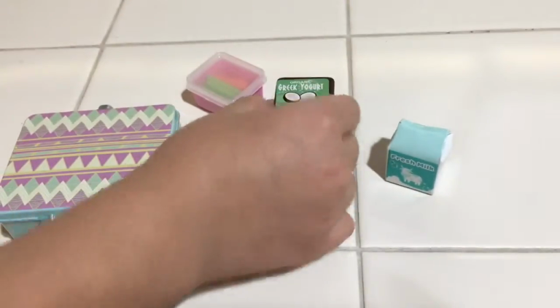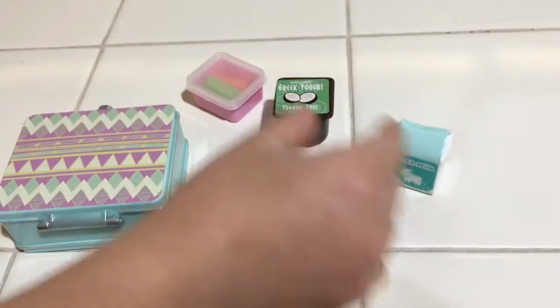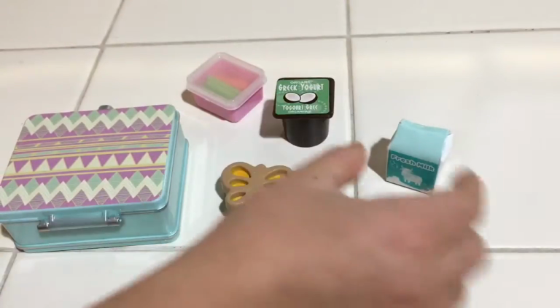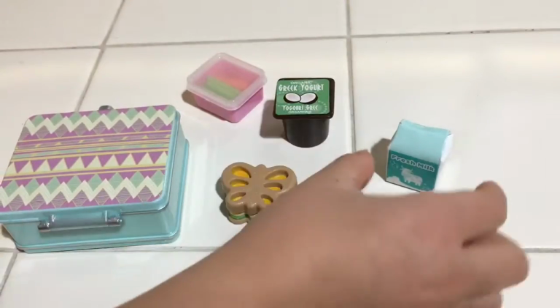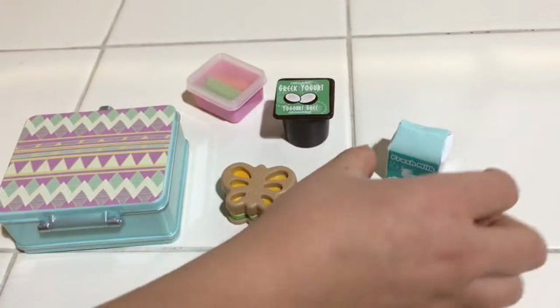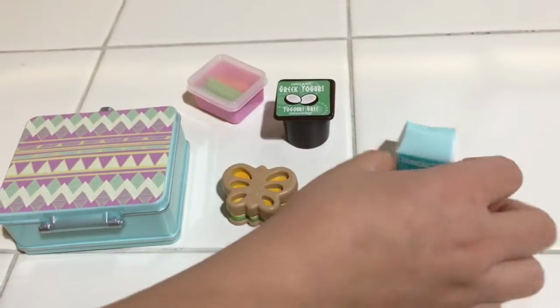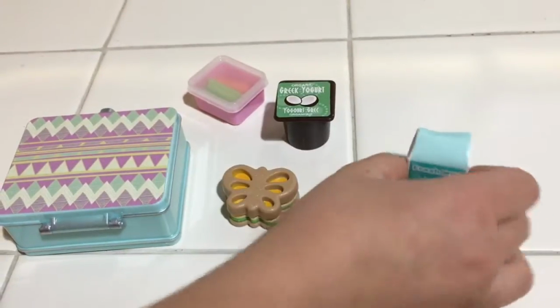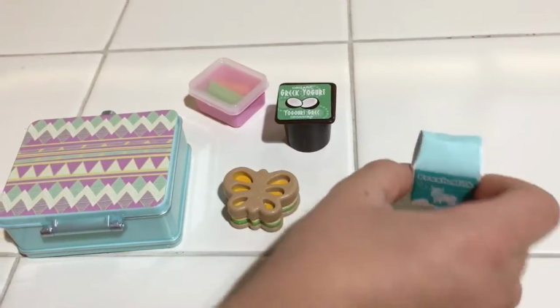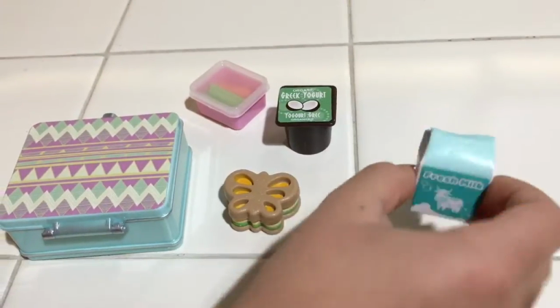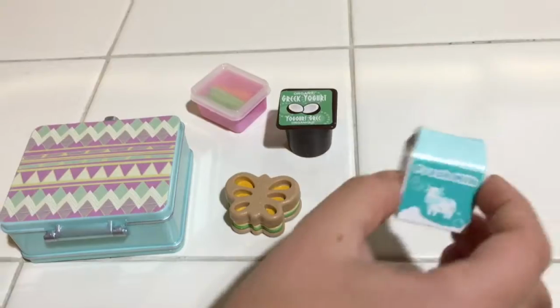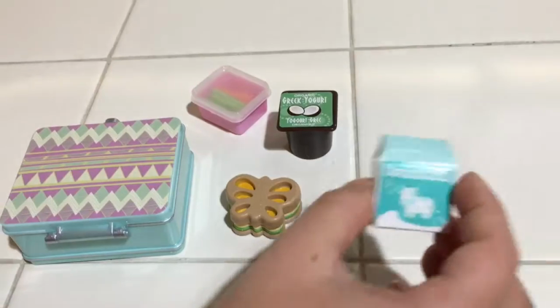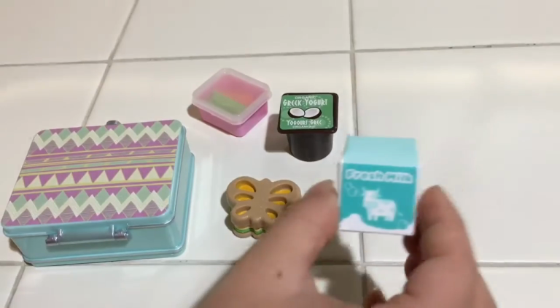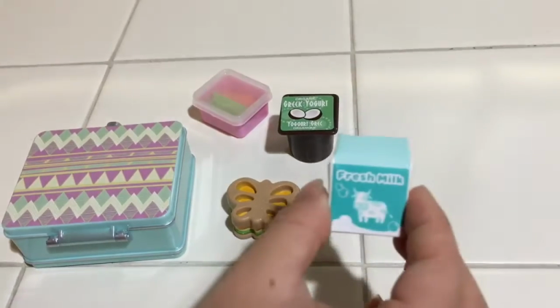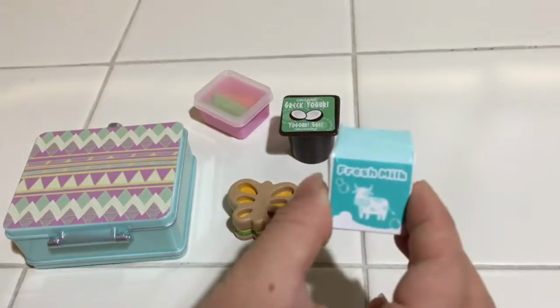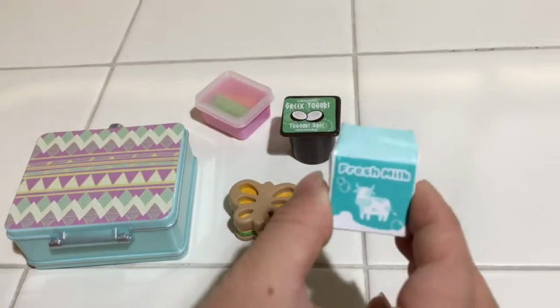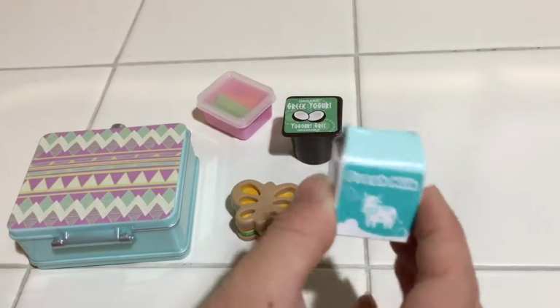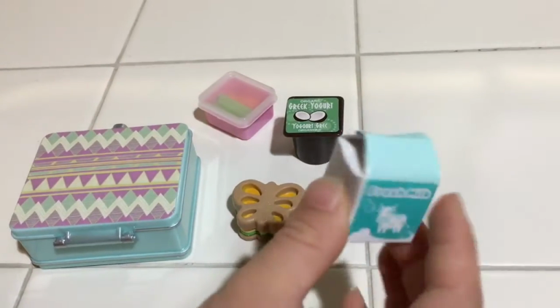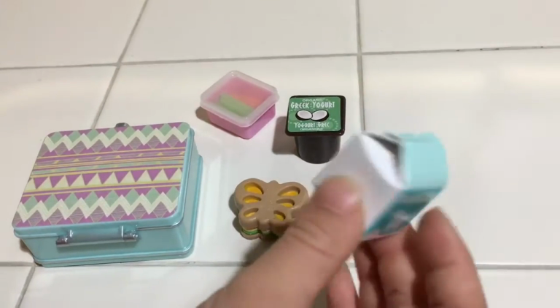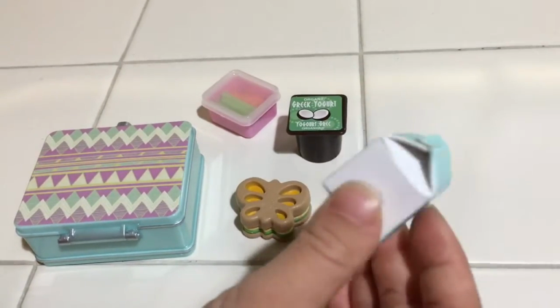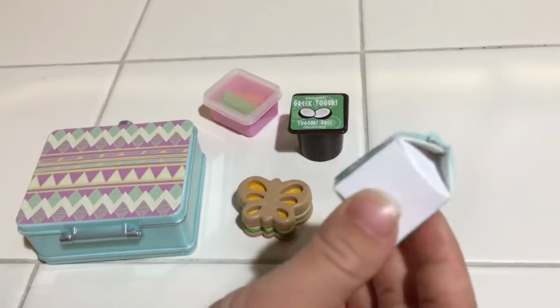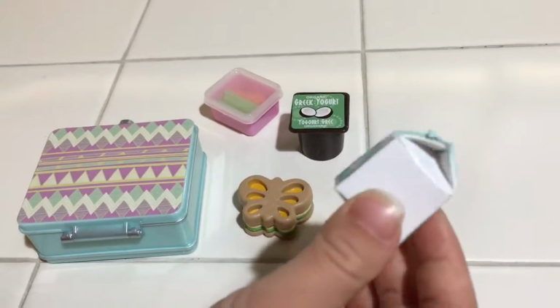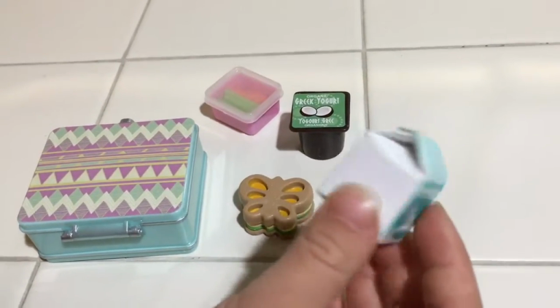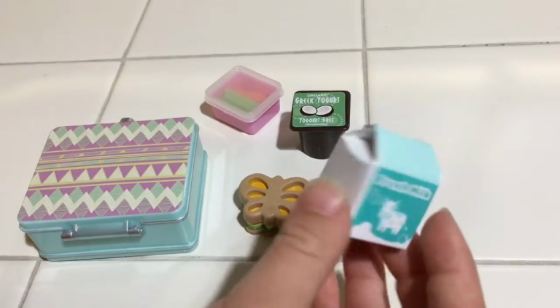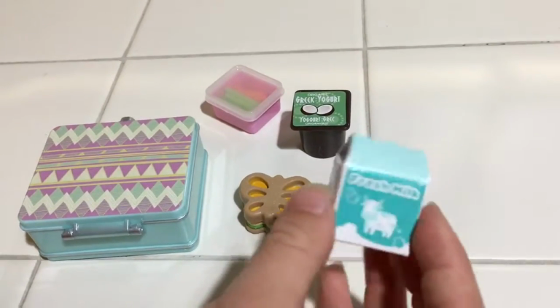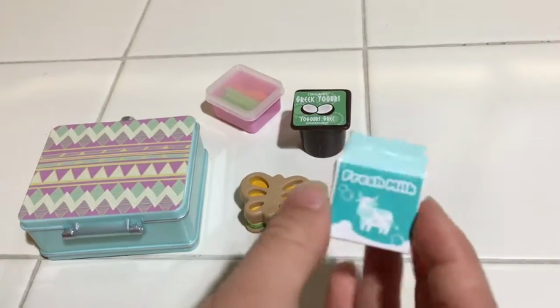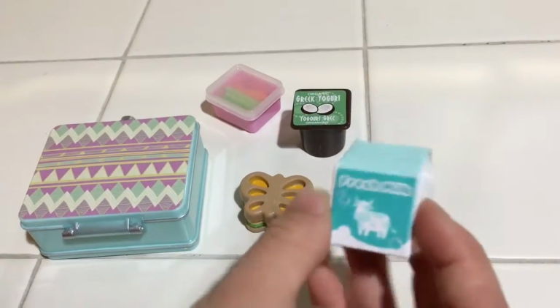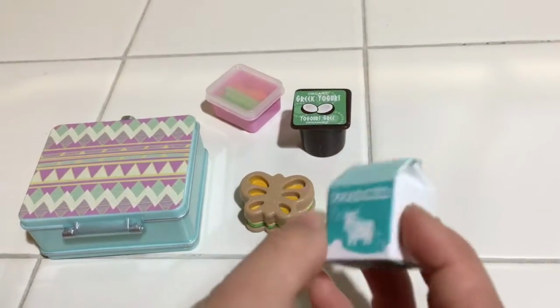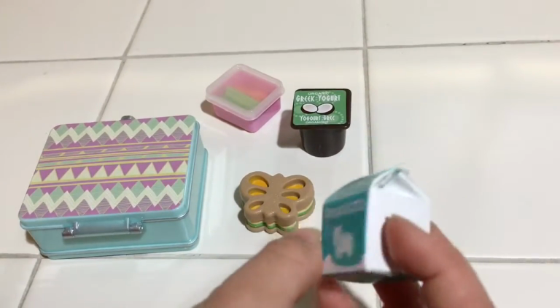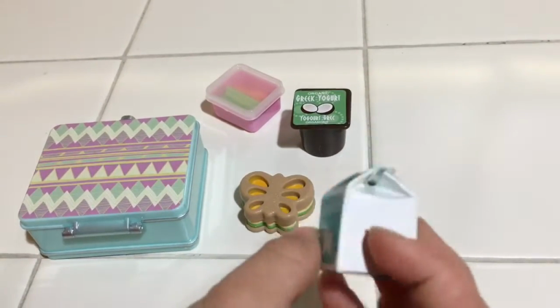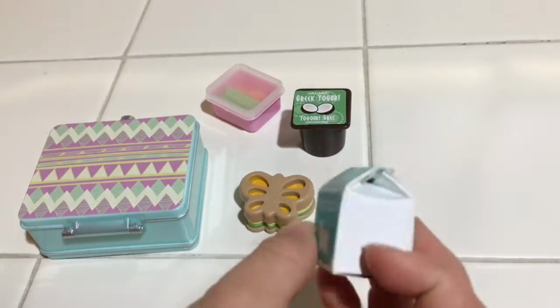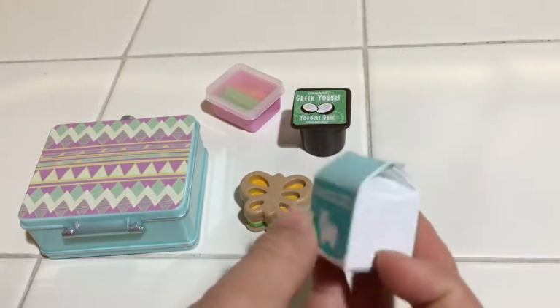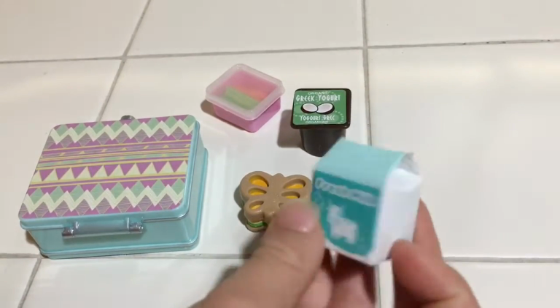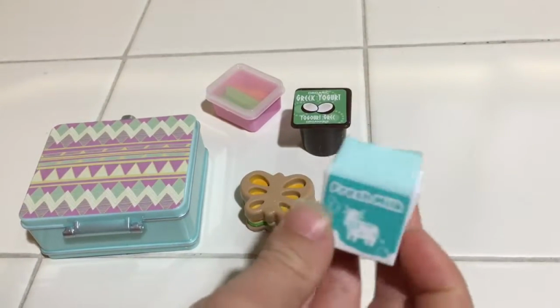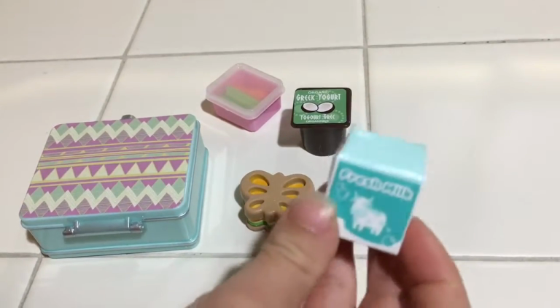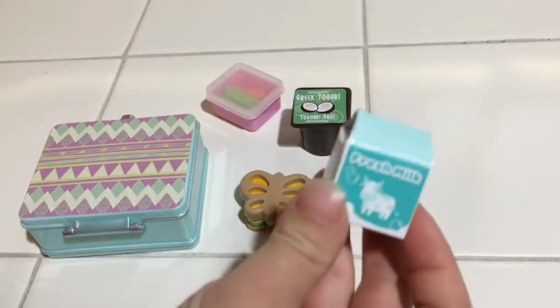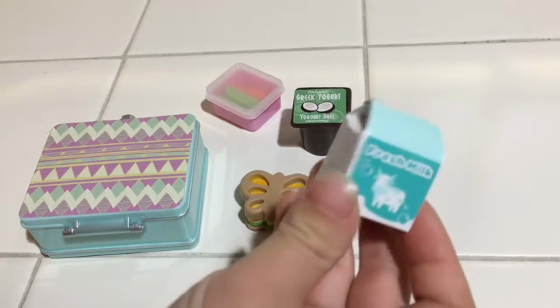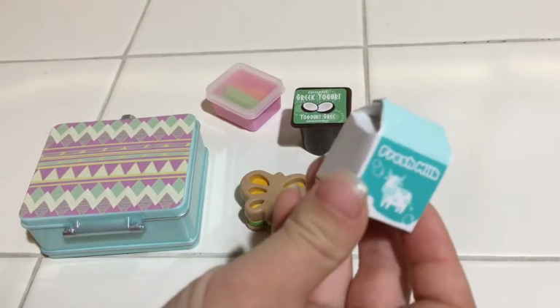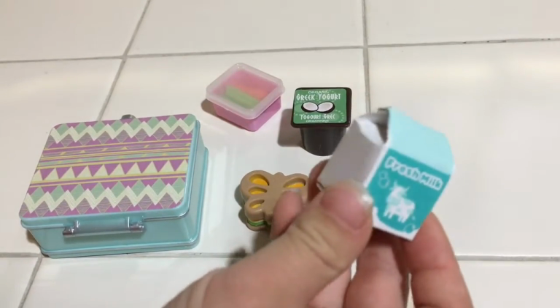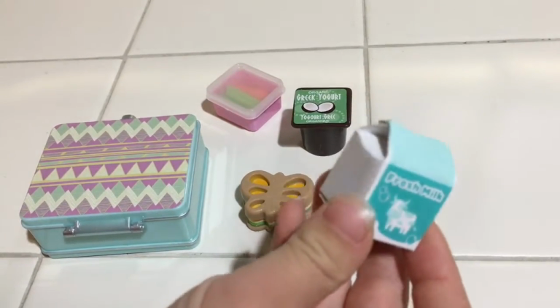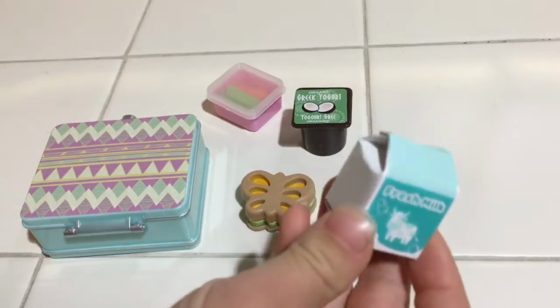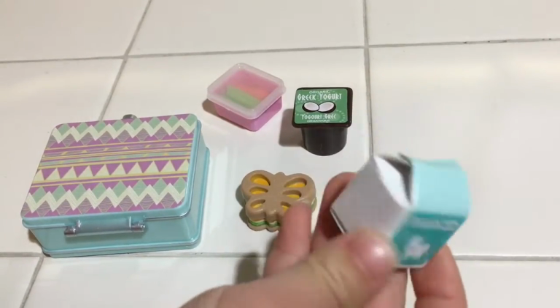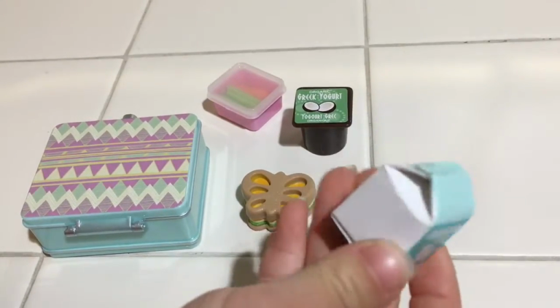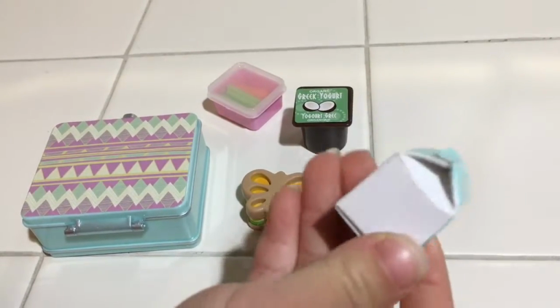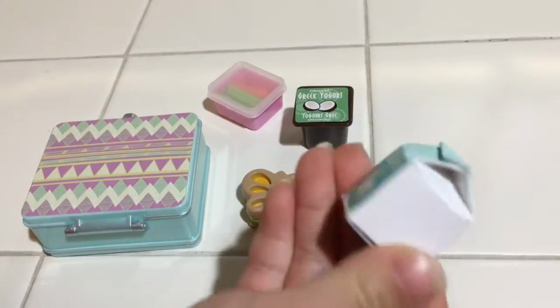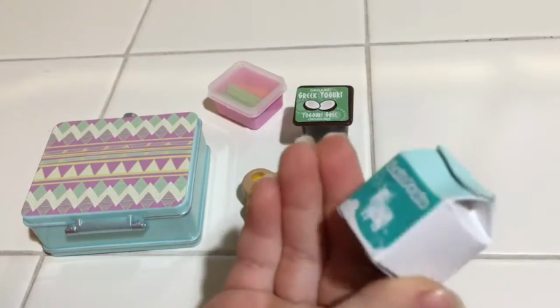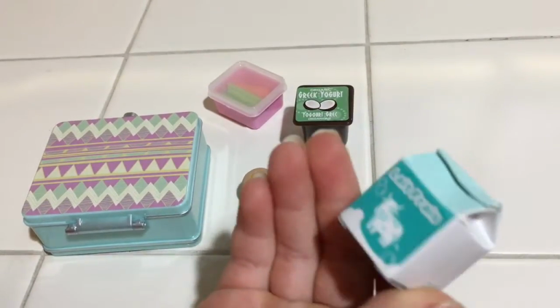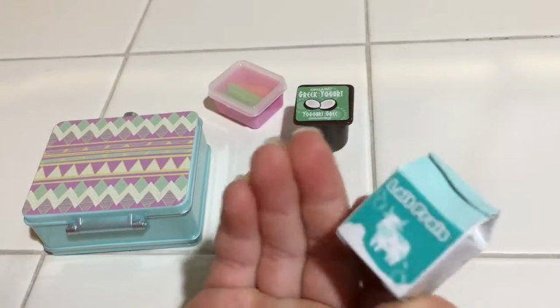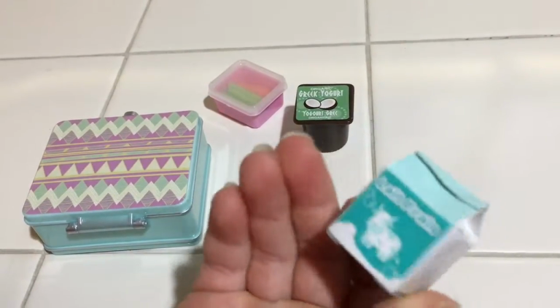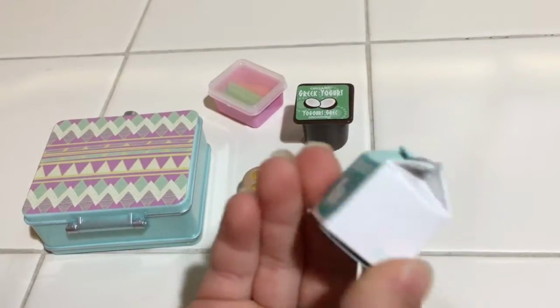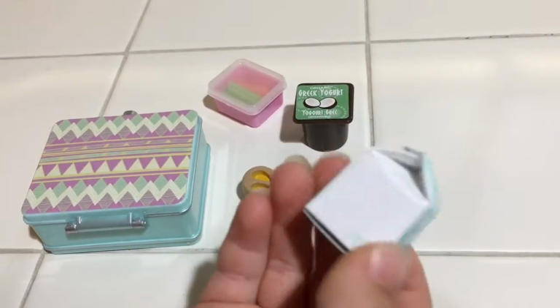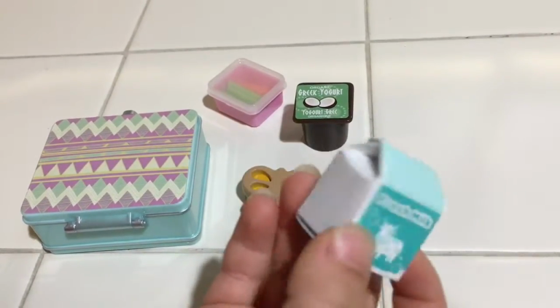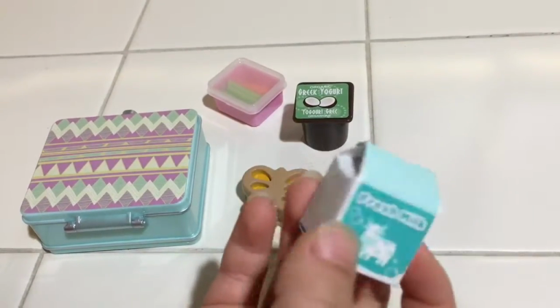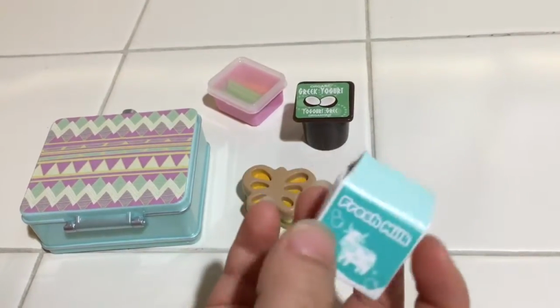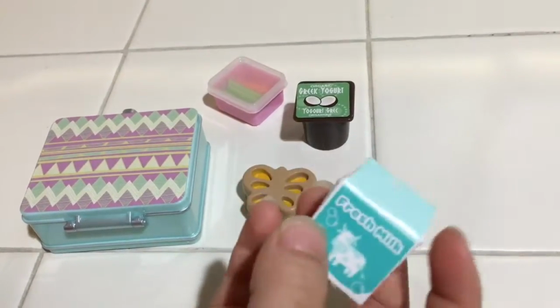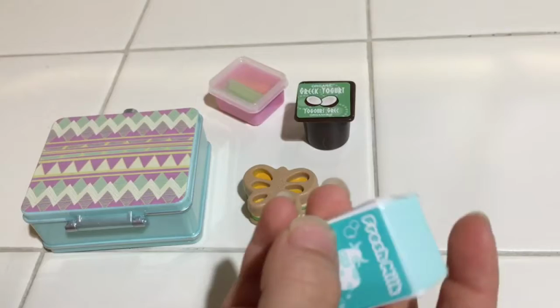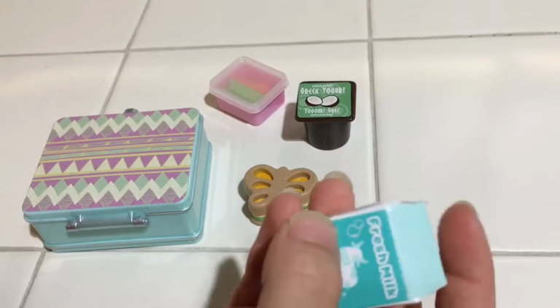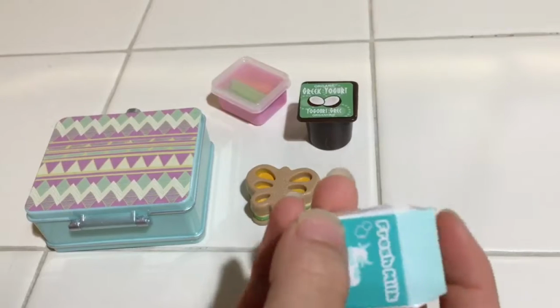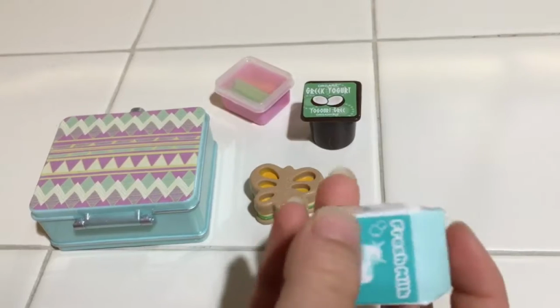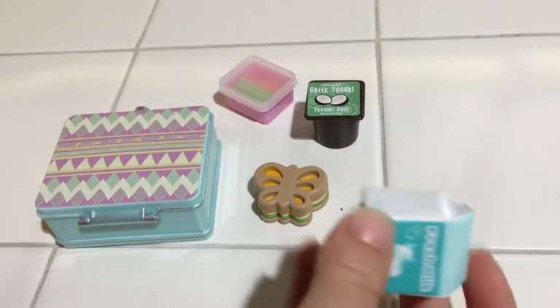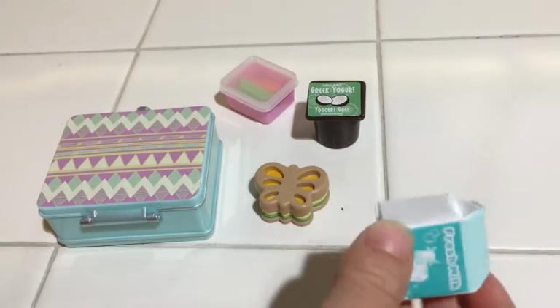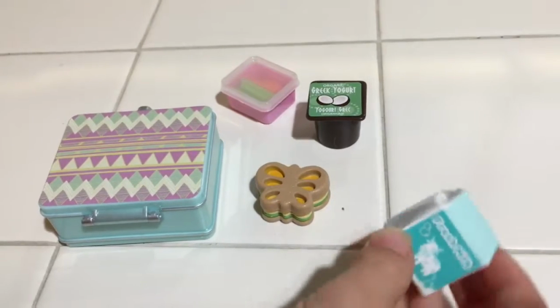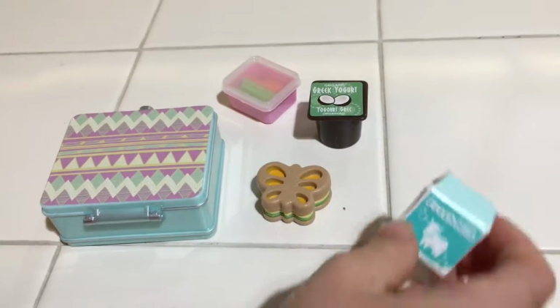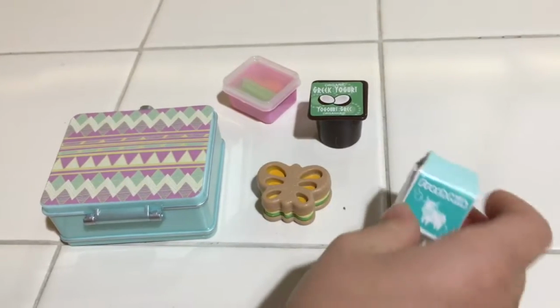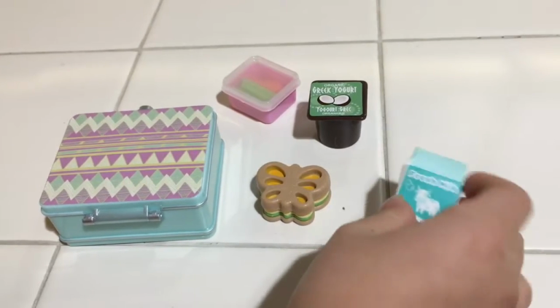Then it comes with this Greek yogurt and it's brown on the outside, the label is green and there's coconuts on it. And then we have milk — a carton of milk and it's blue and white and different shades of blue.